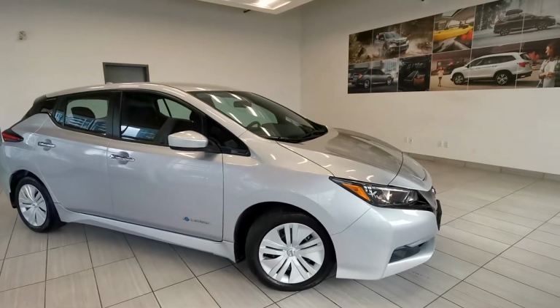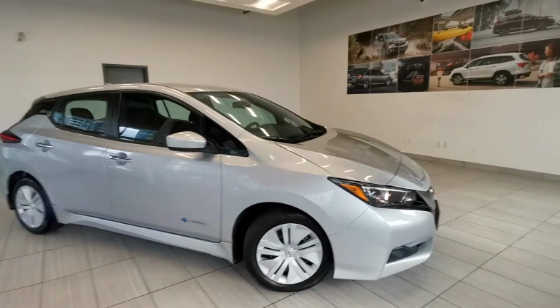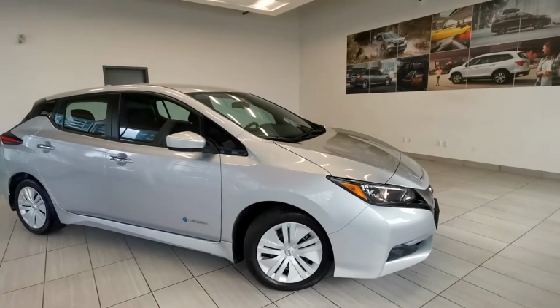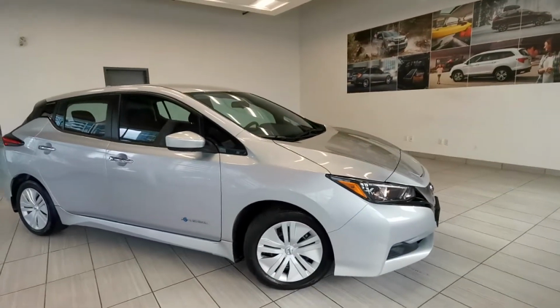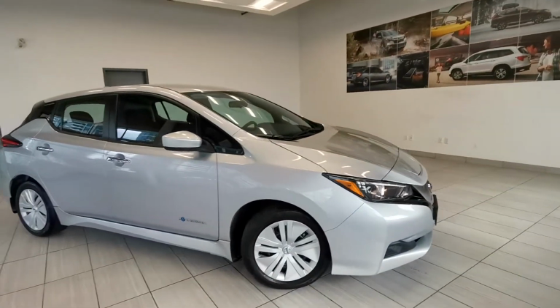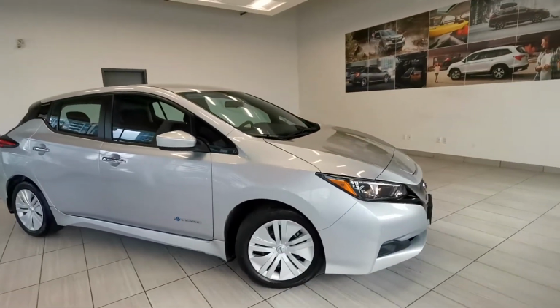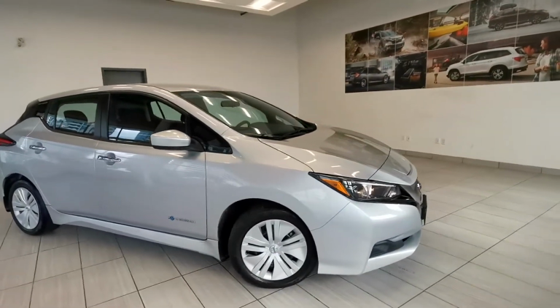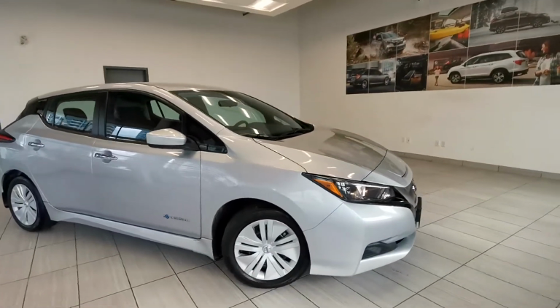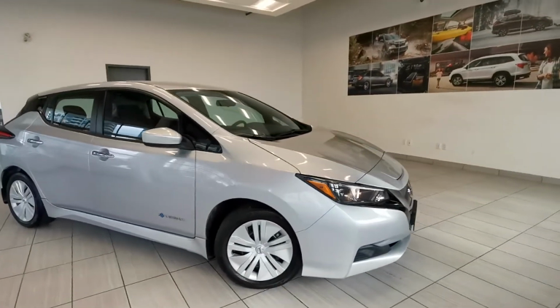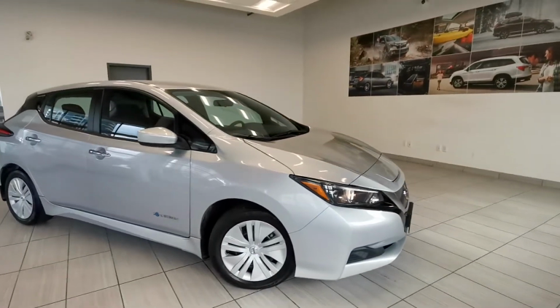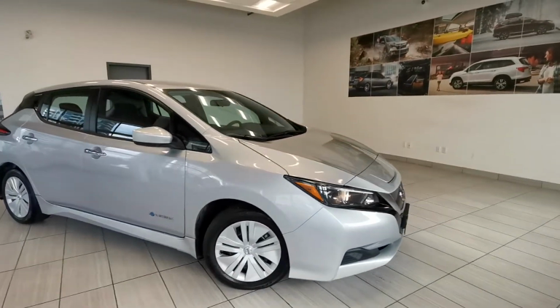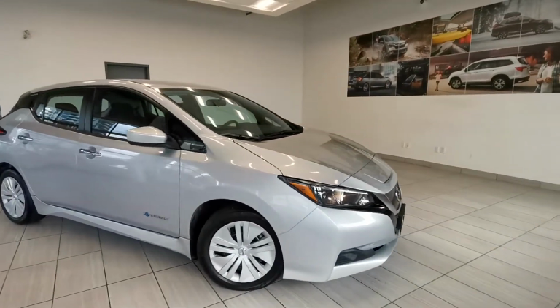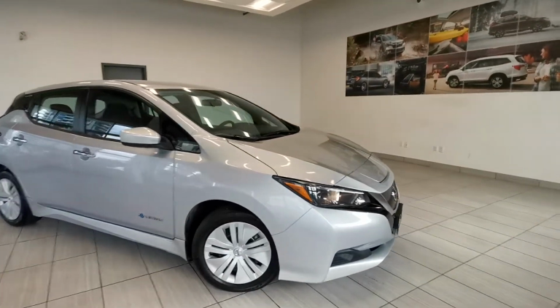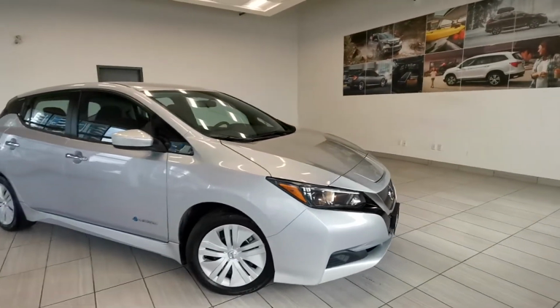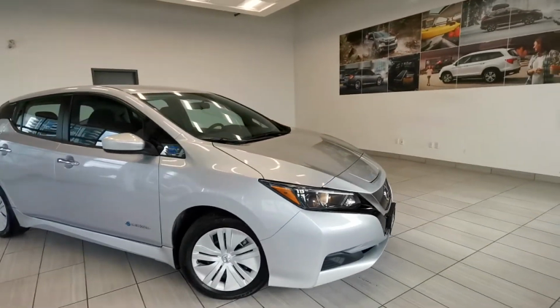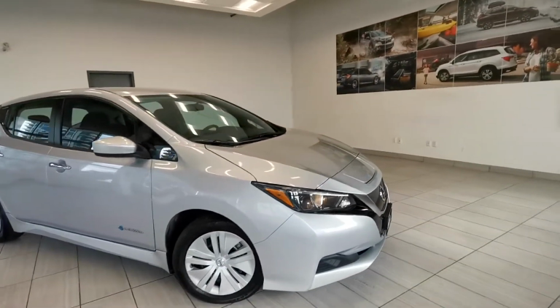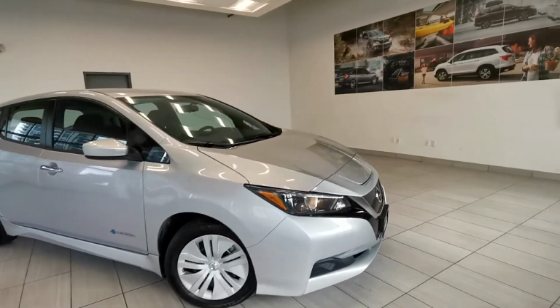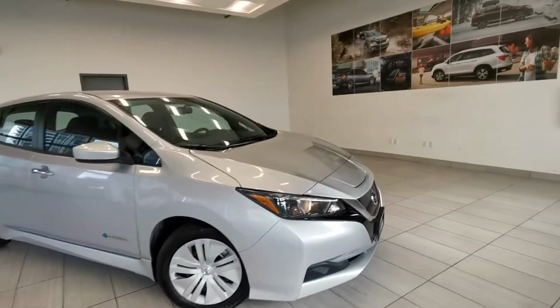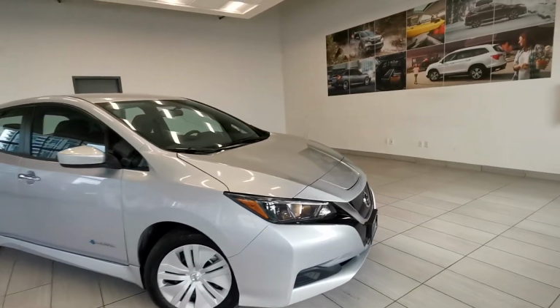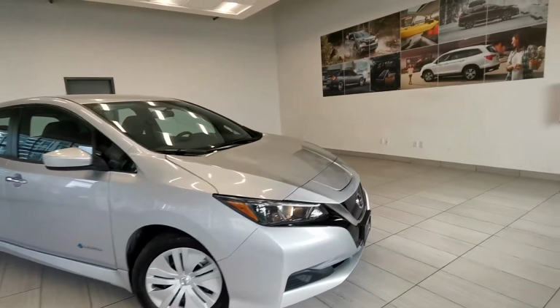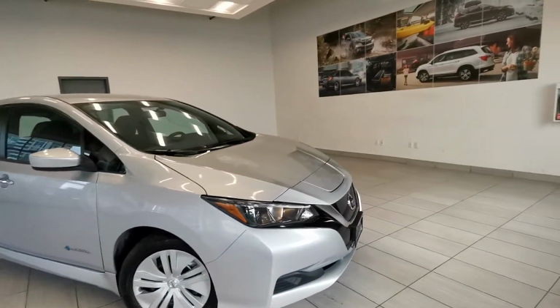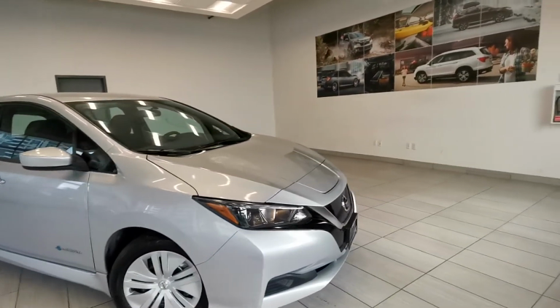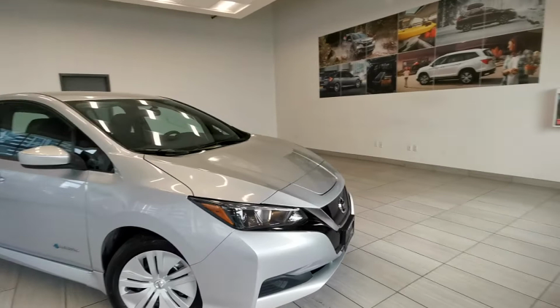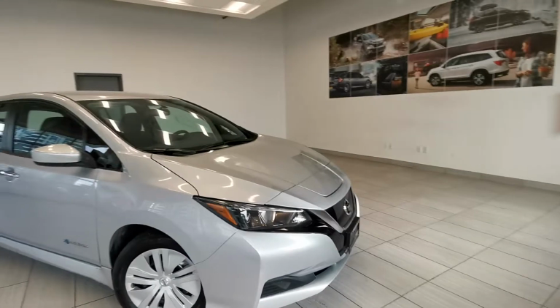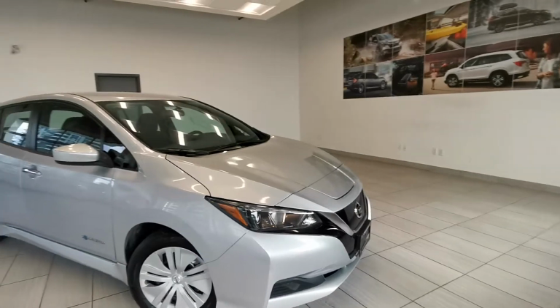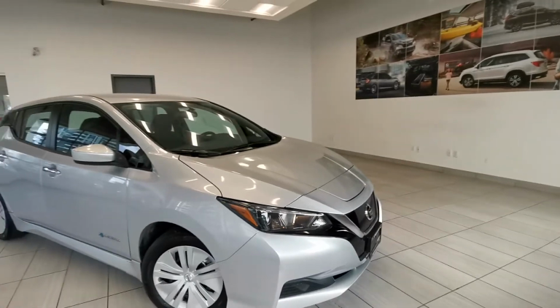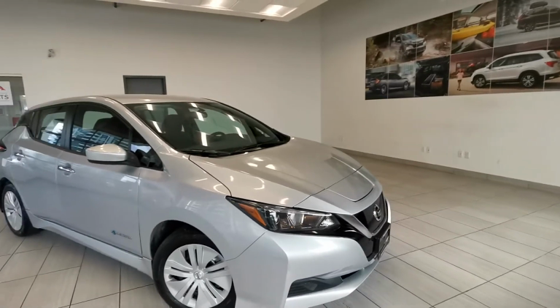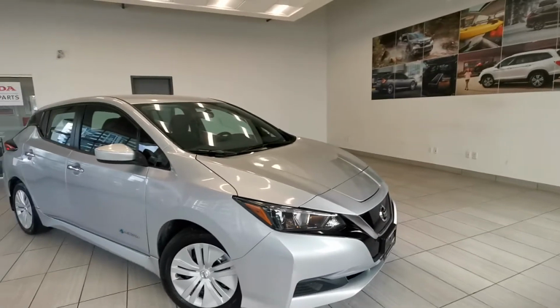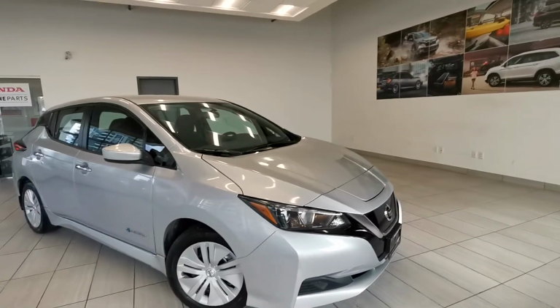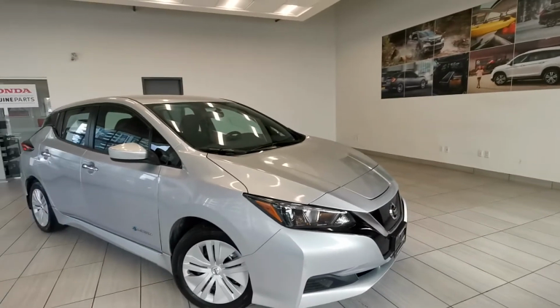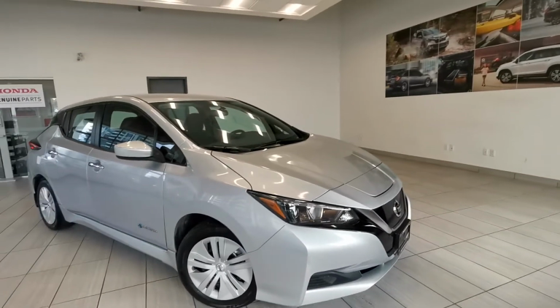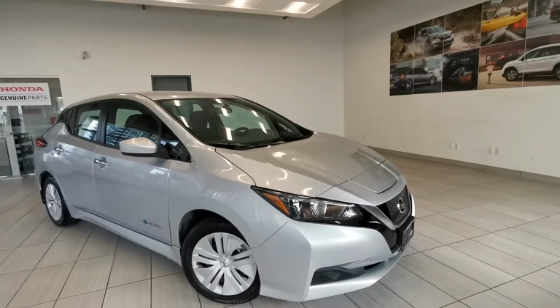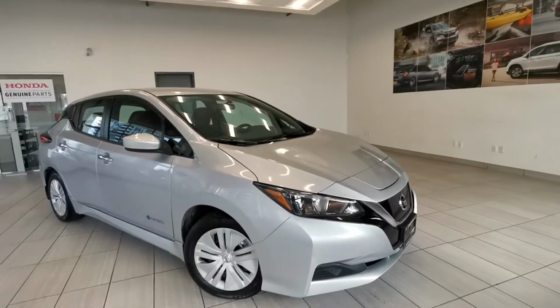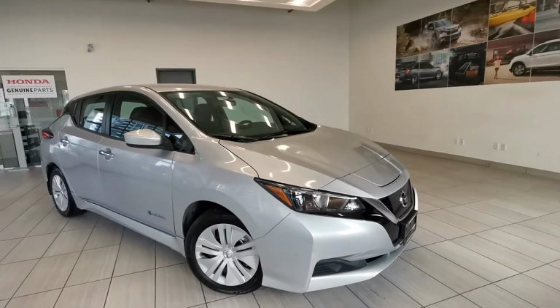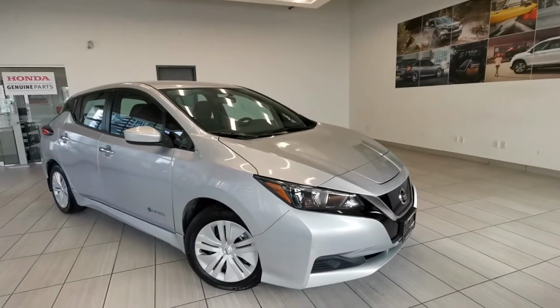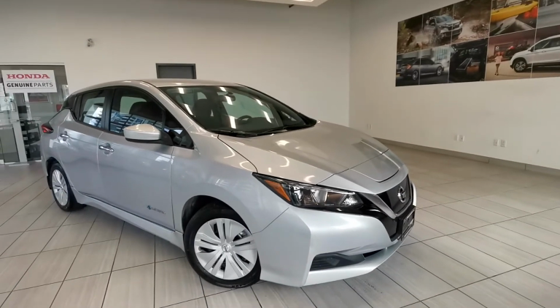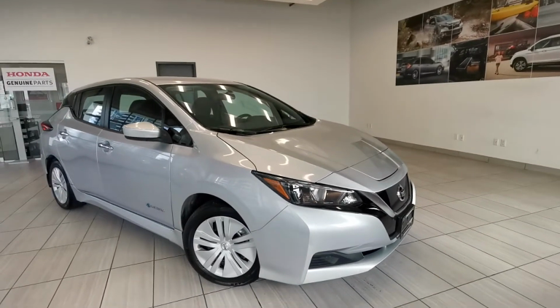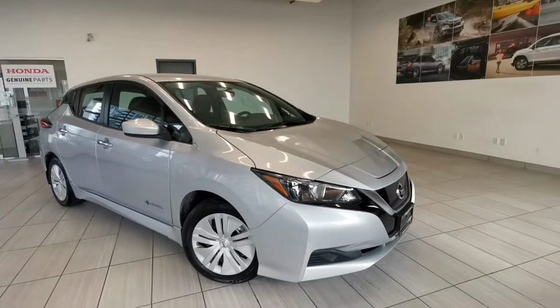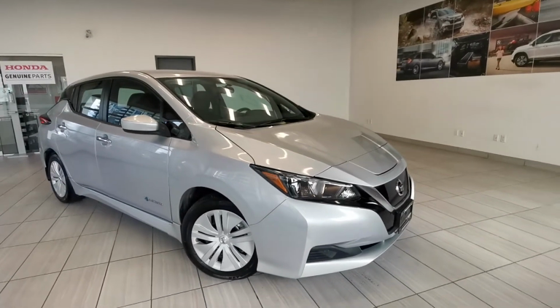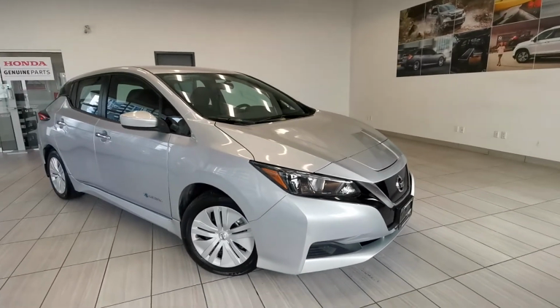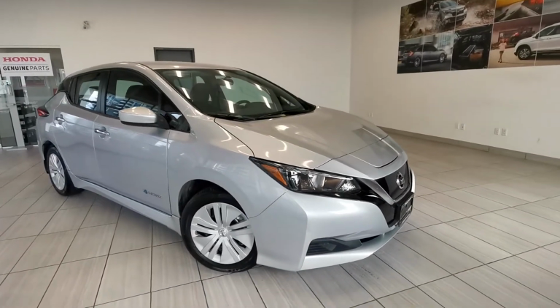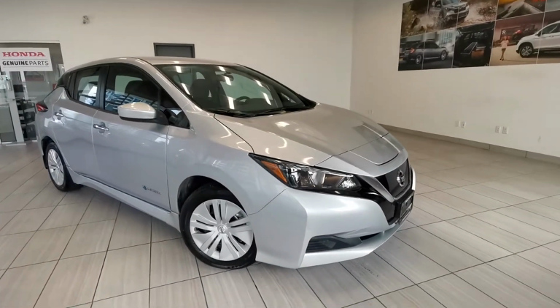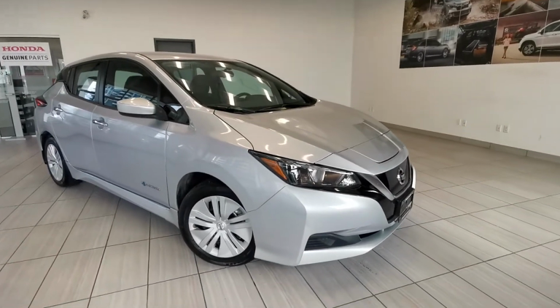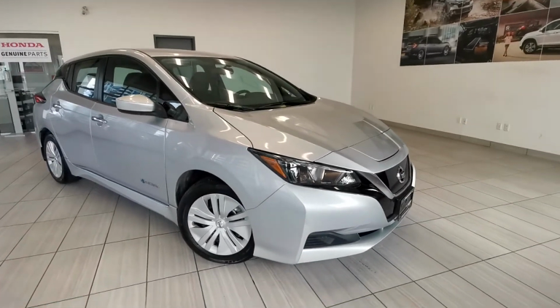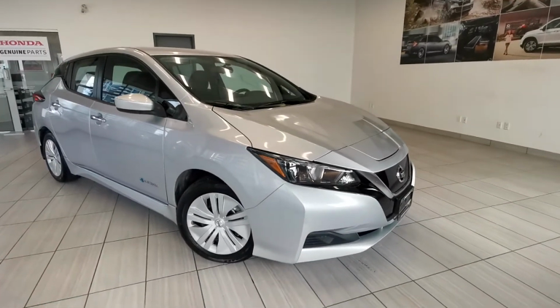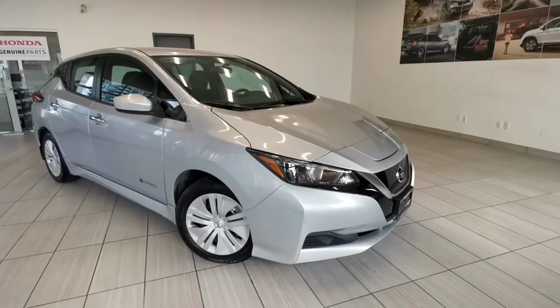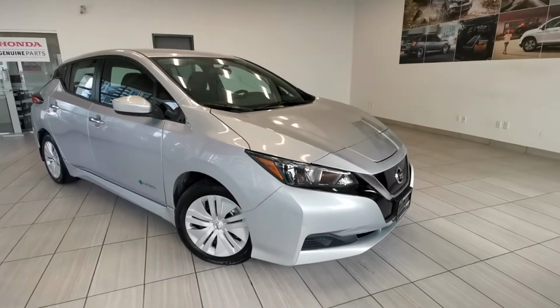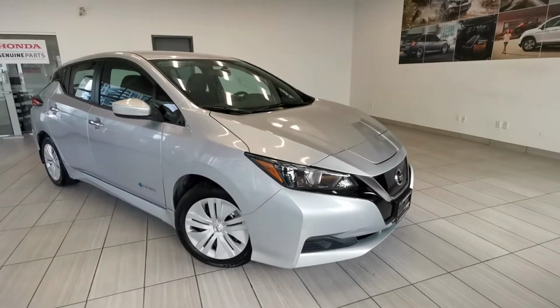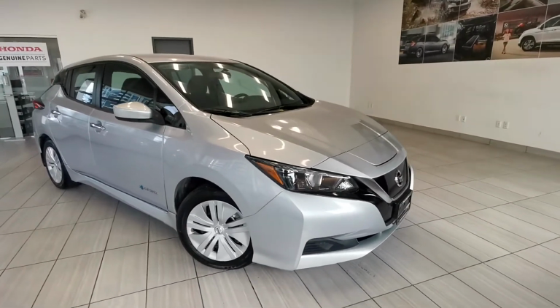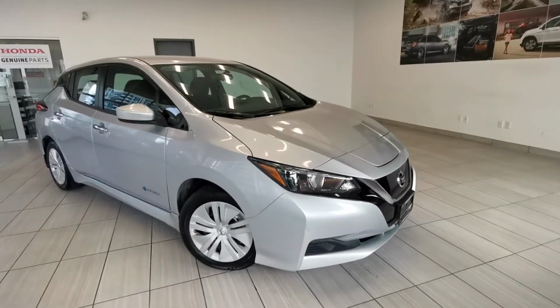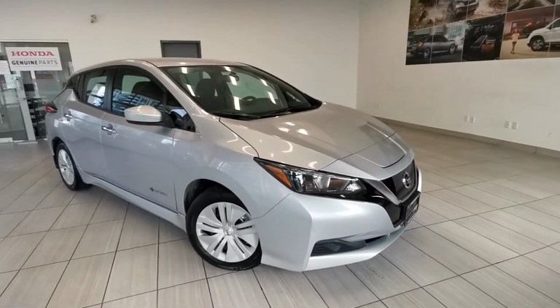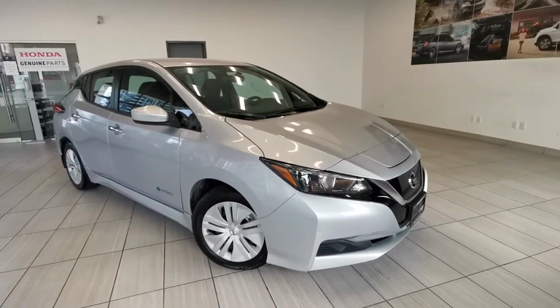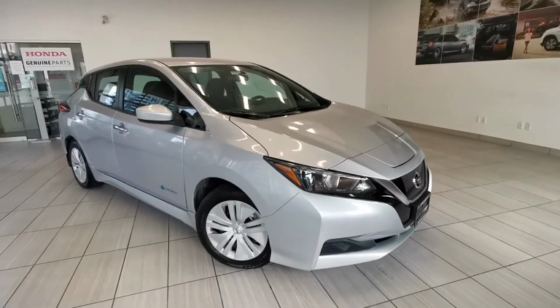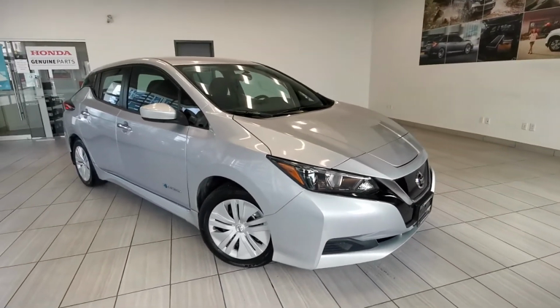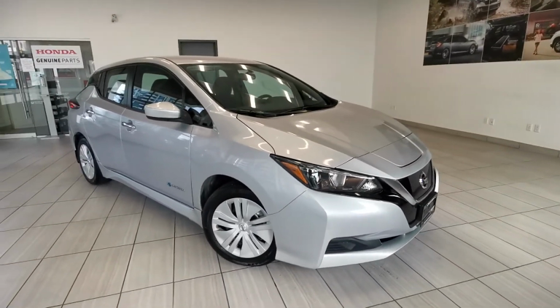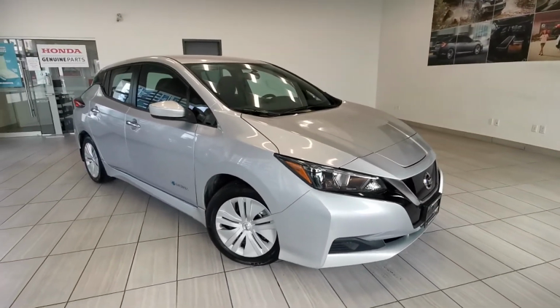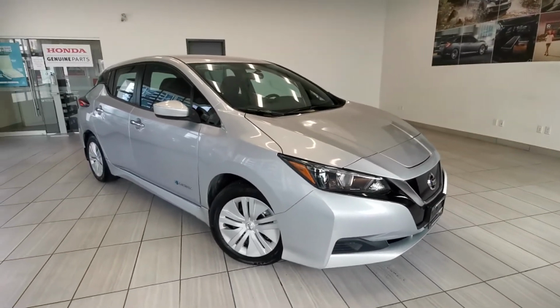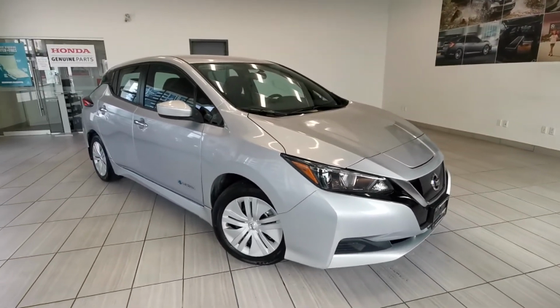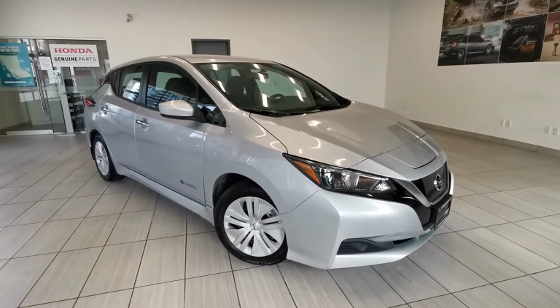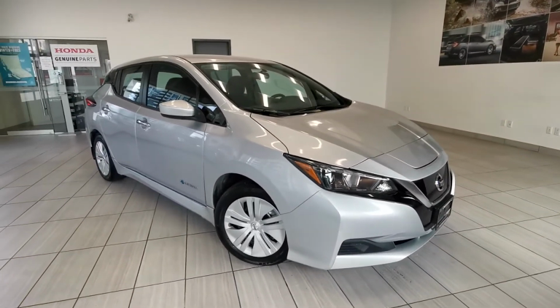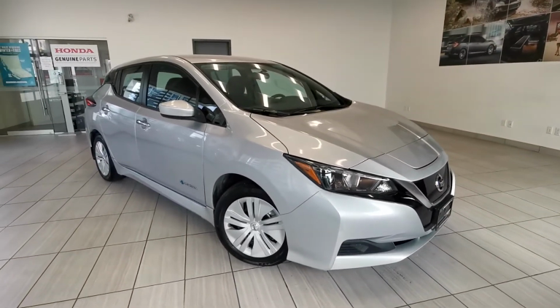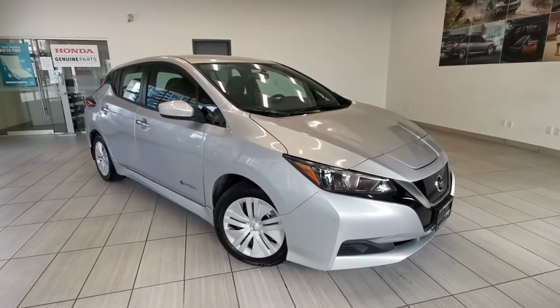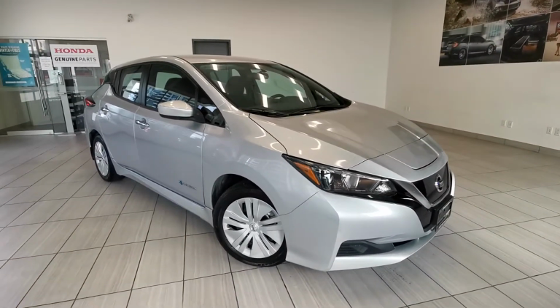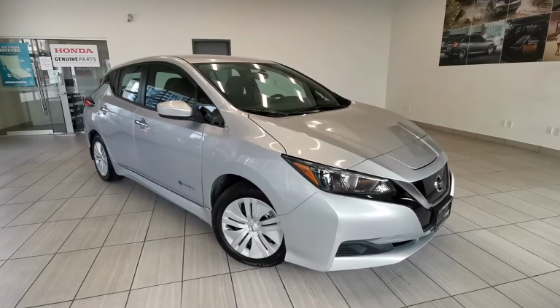Electric car that produces zero emissions — save tons of gas because you don't need to pay for it. Let's take a look at the interior.